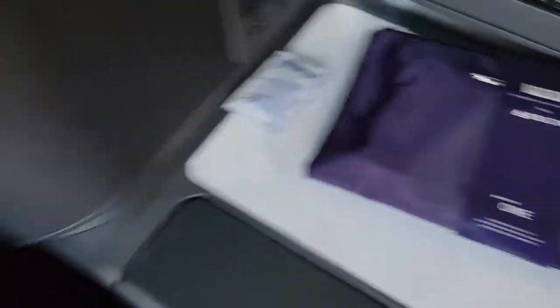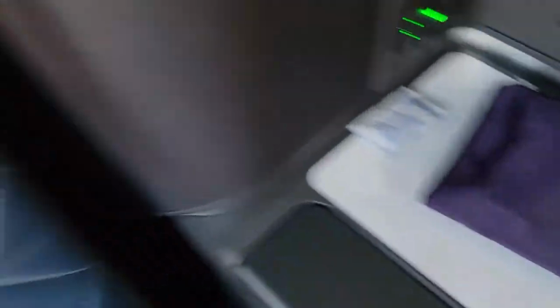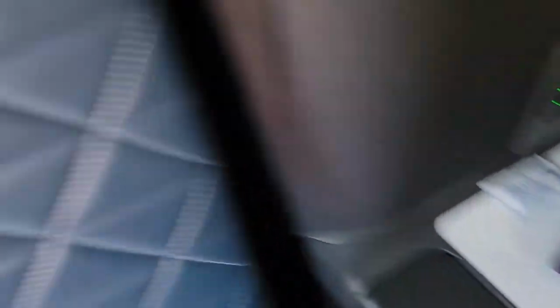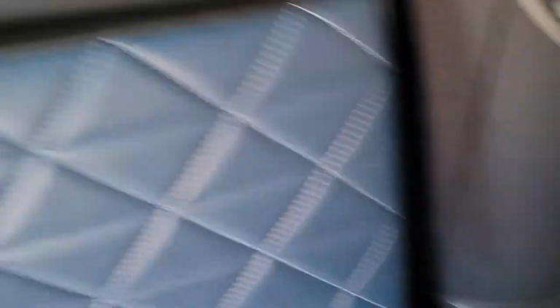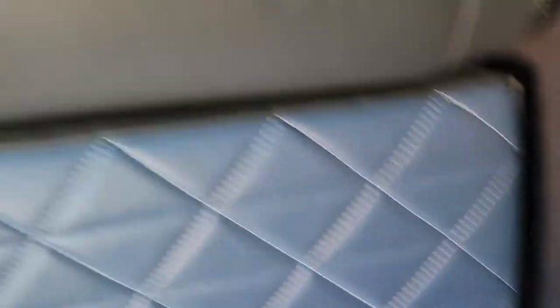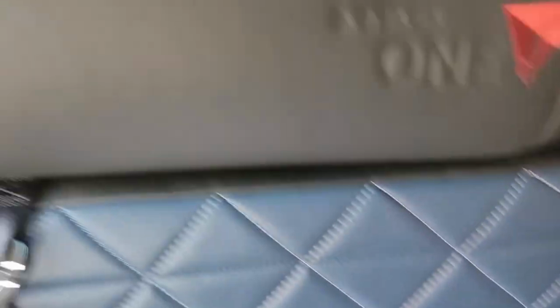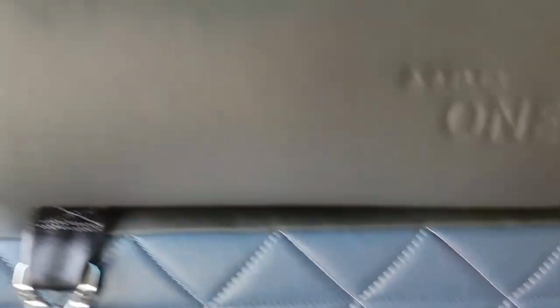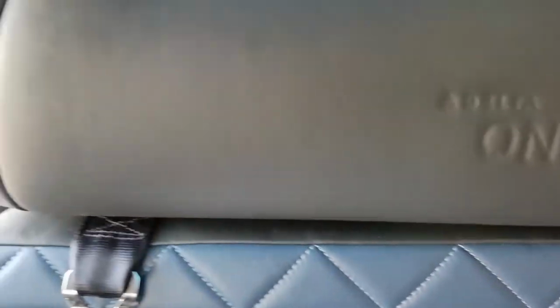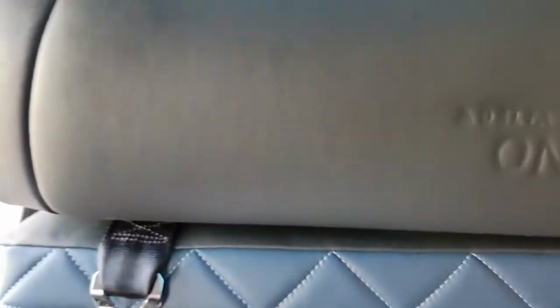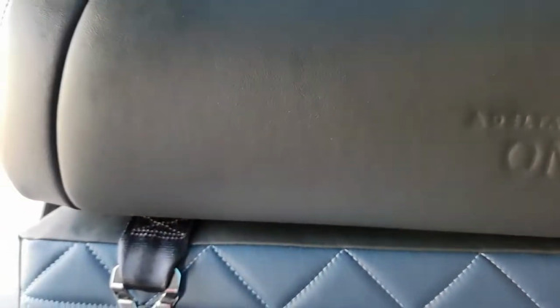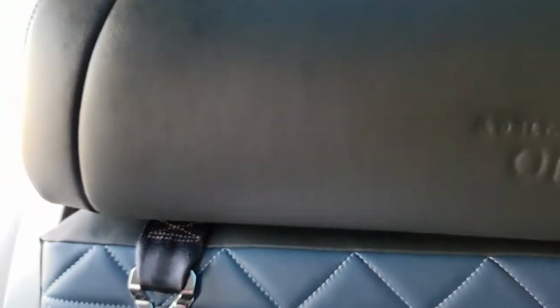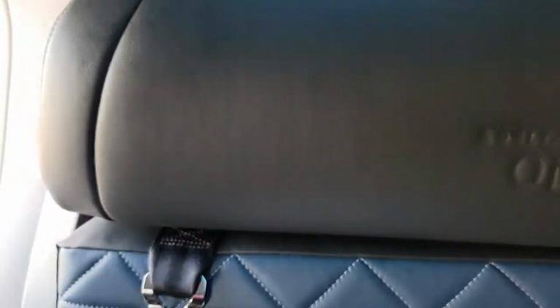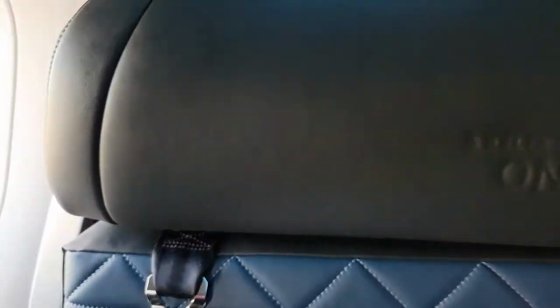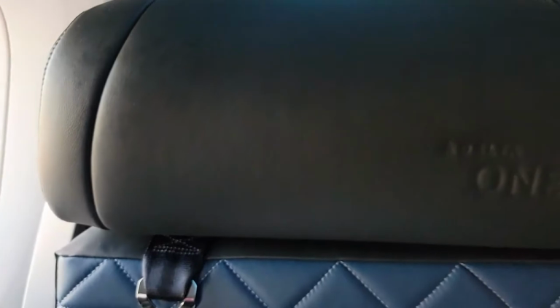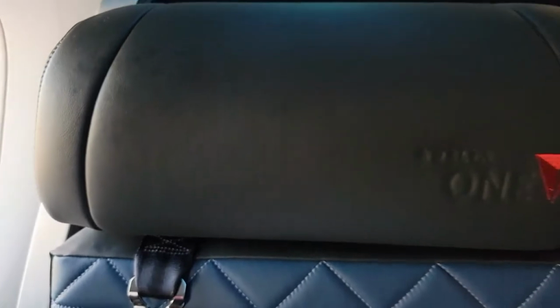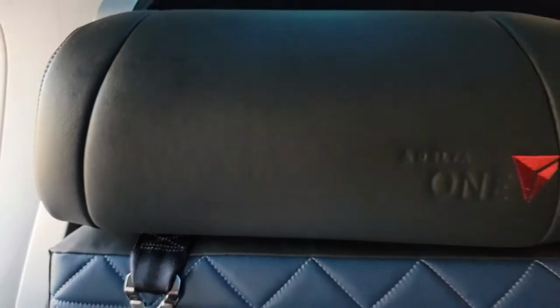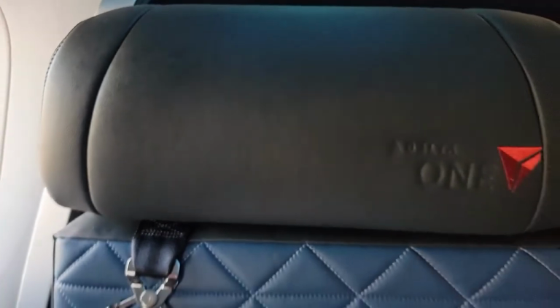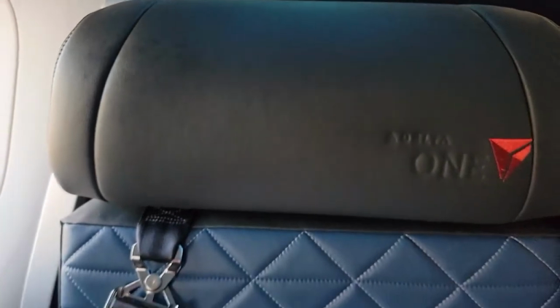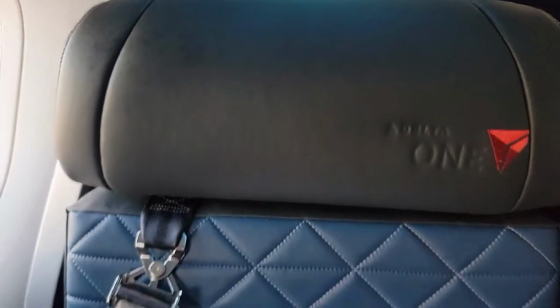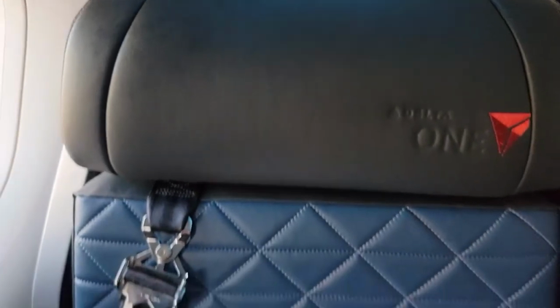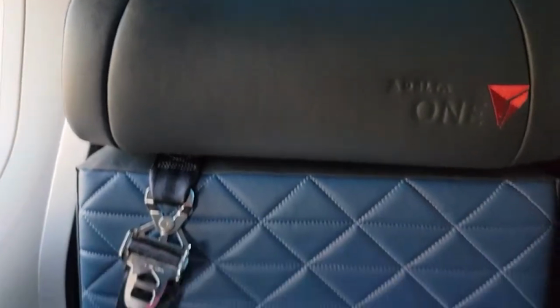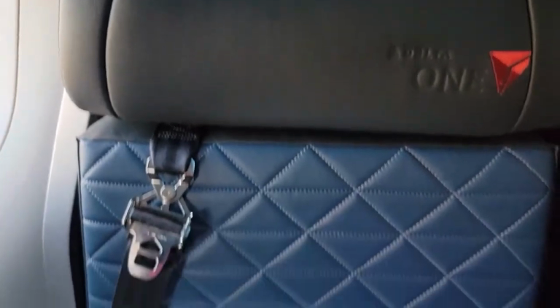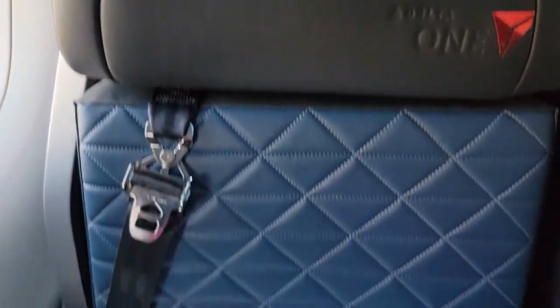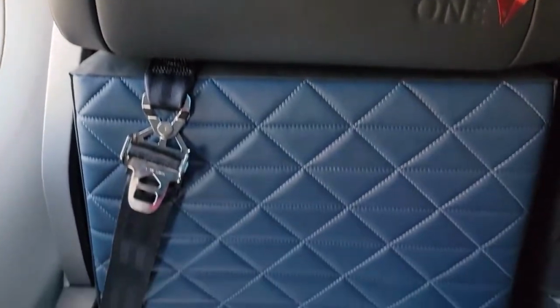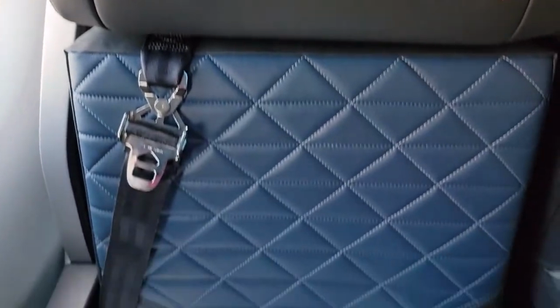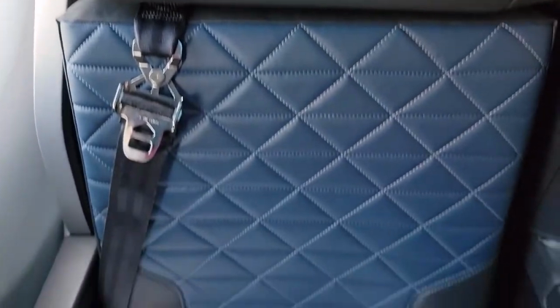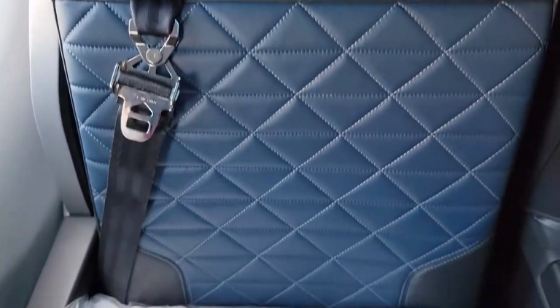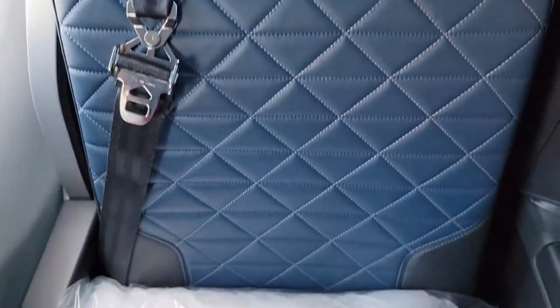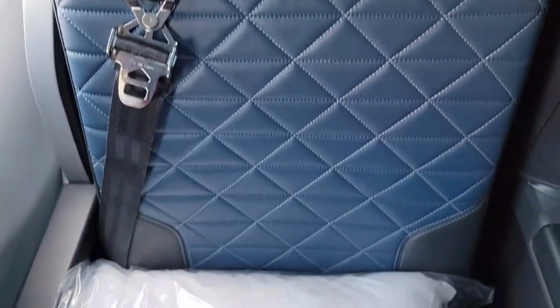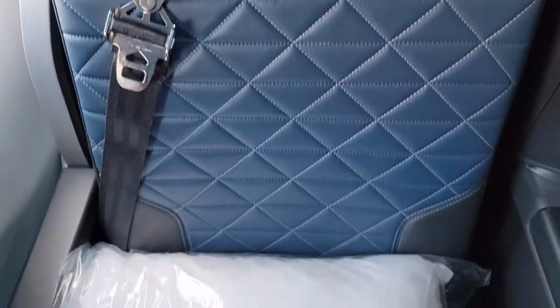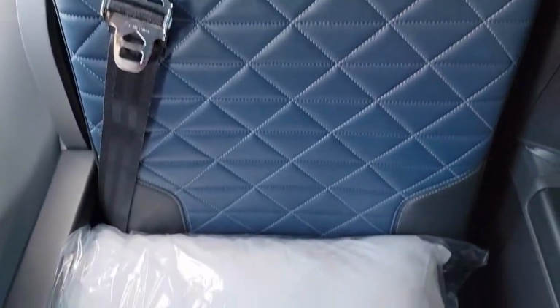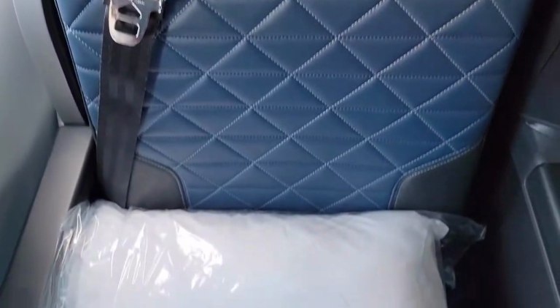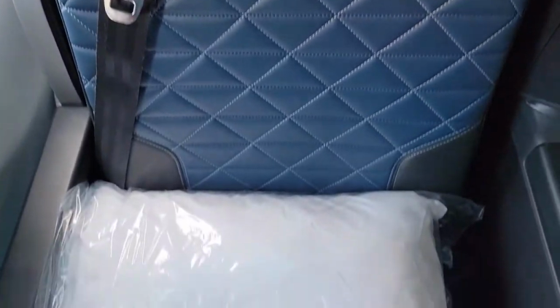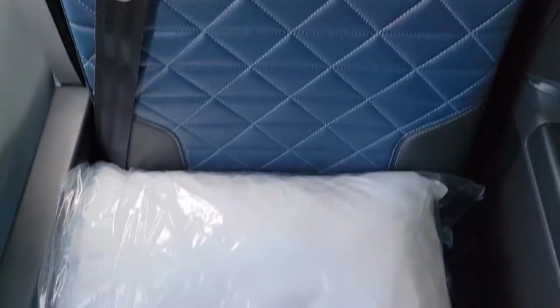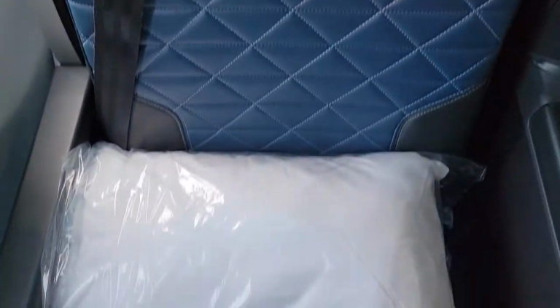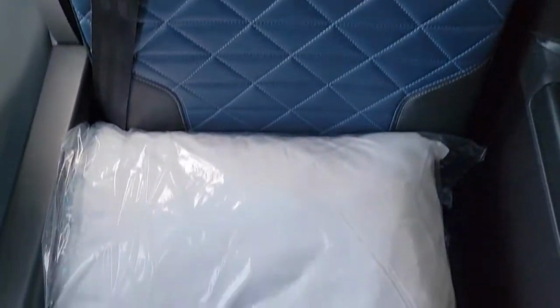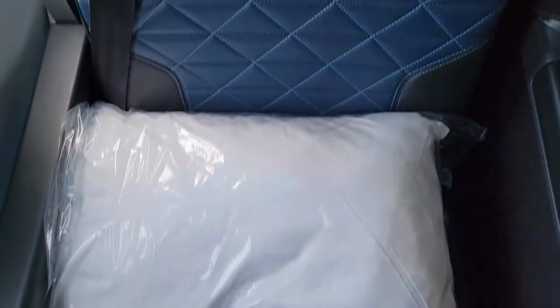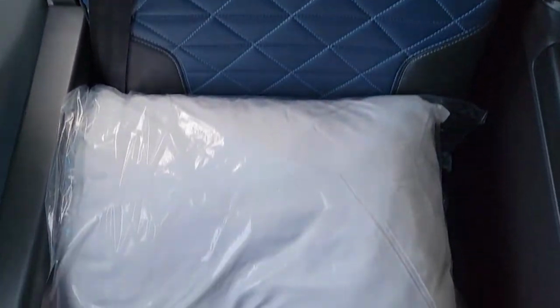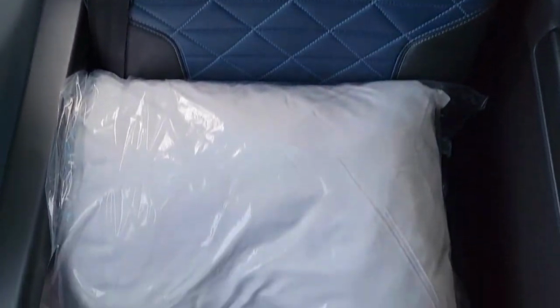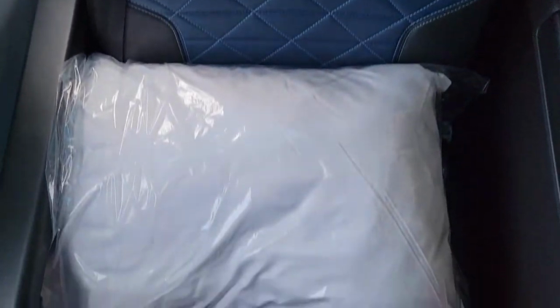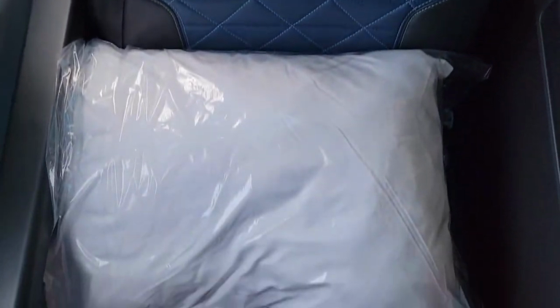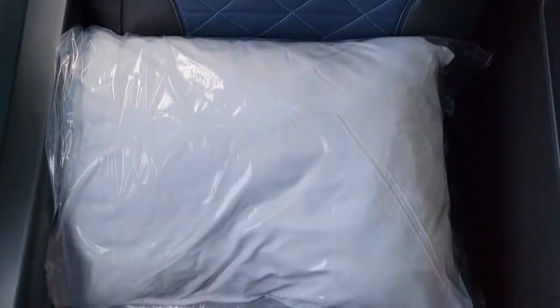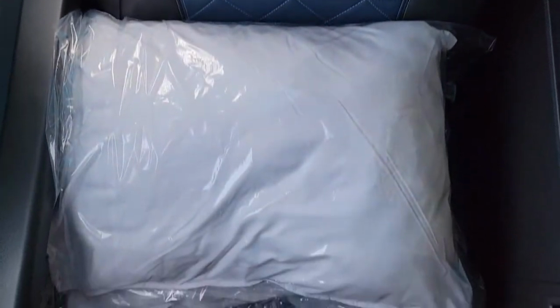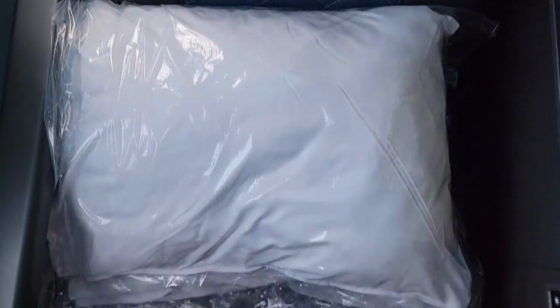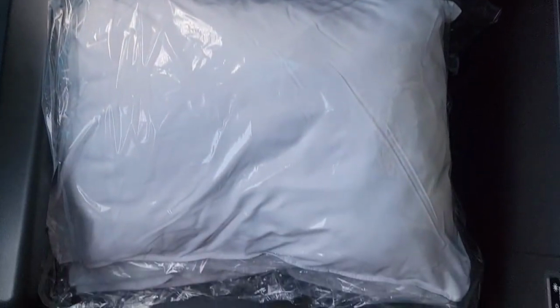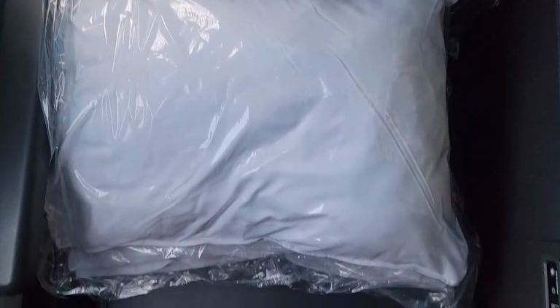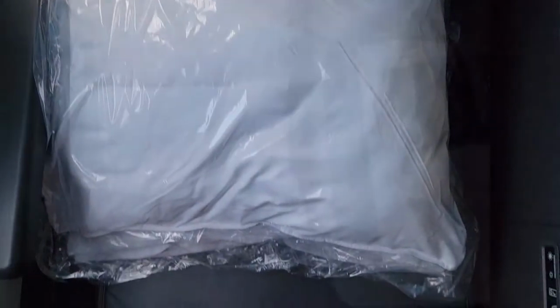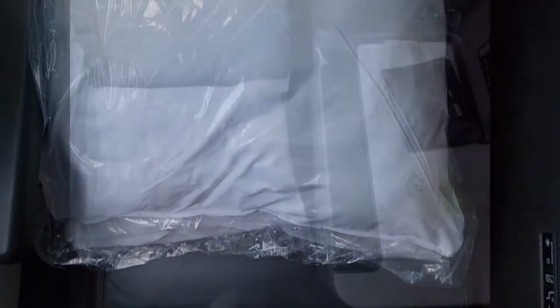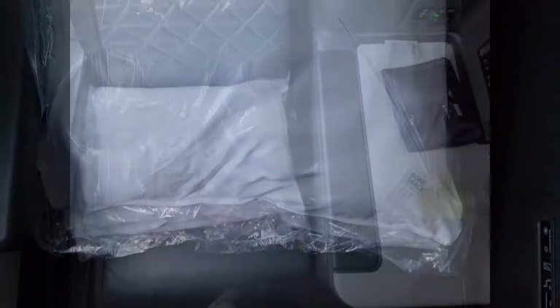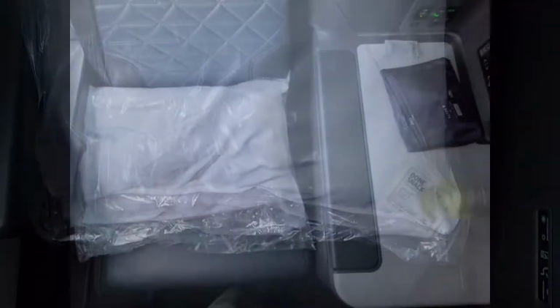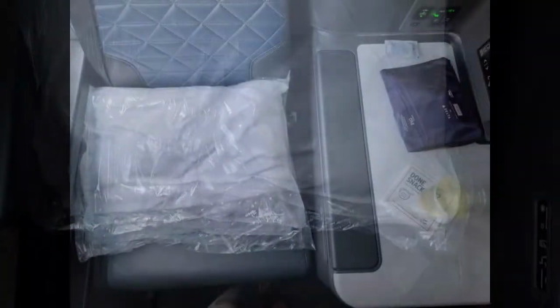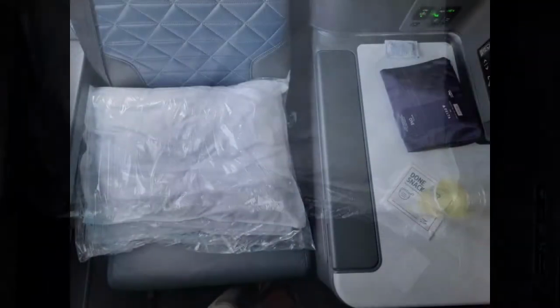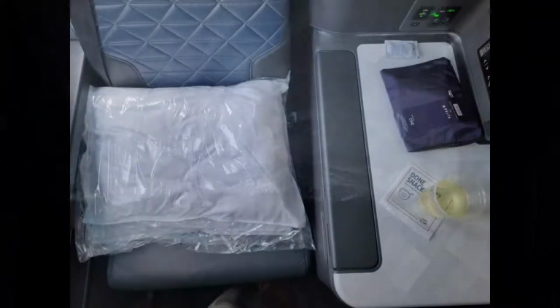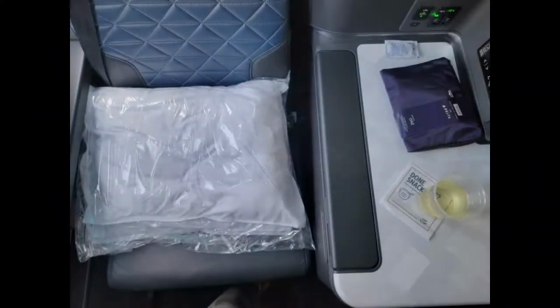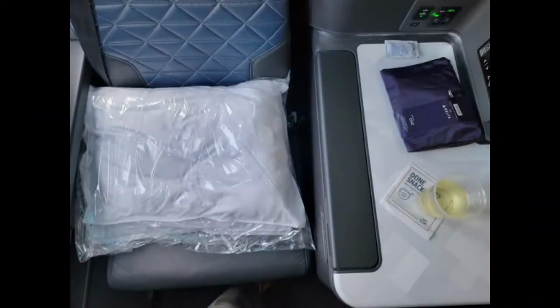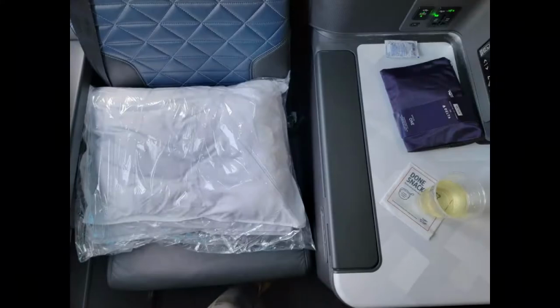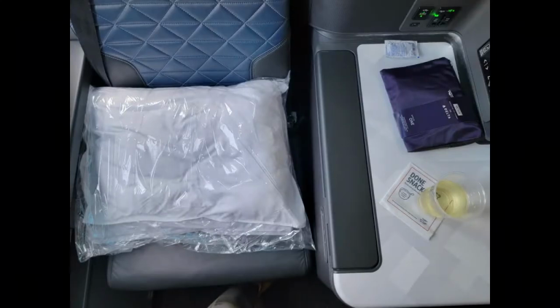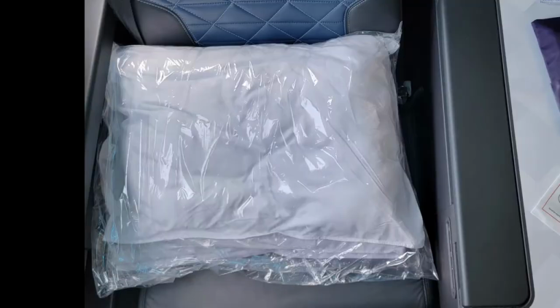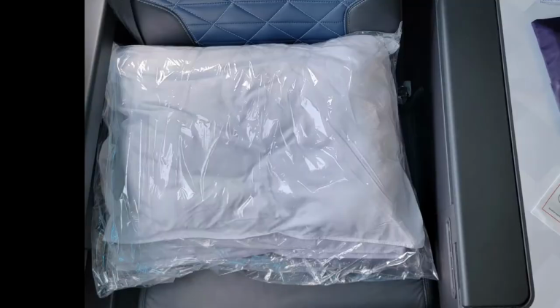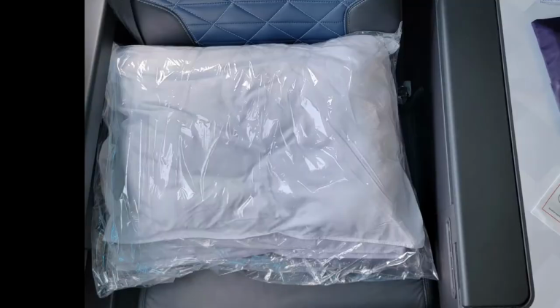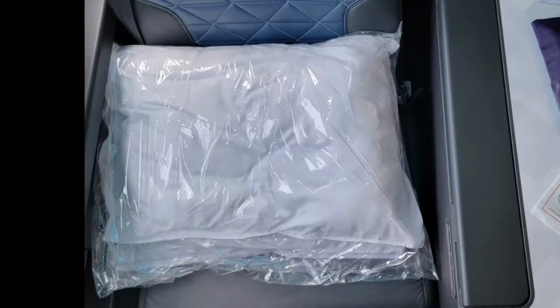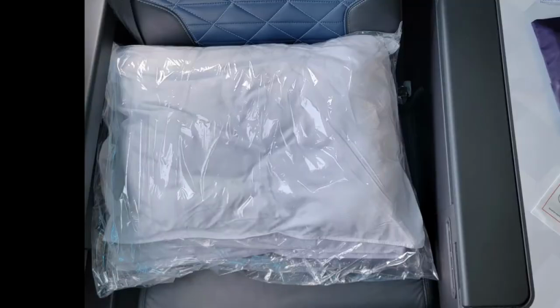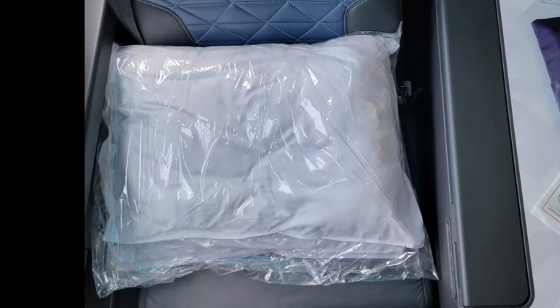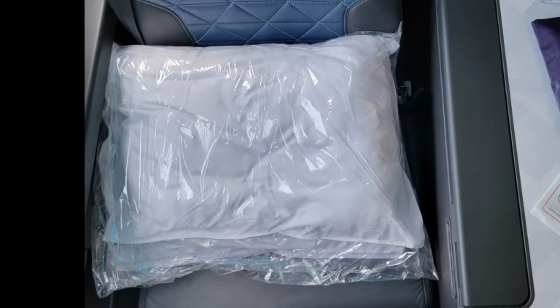The comfortable seat has a removable shoulder harness for takeoff and landing, and there is an alternative down pillow and a quilted heavy duvet.